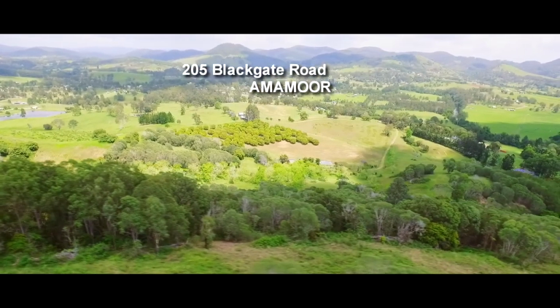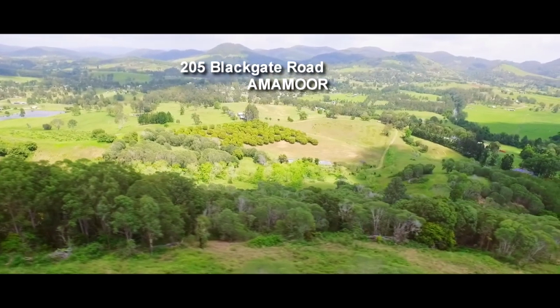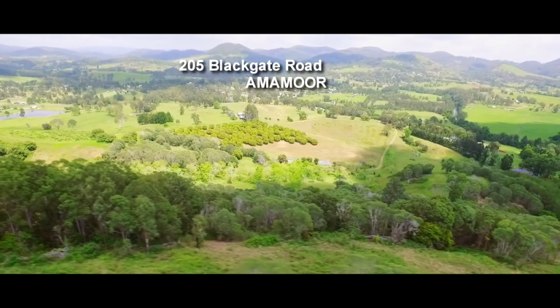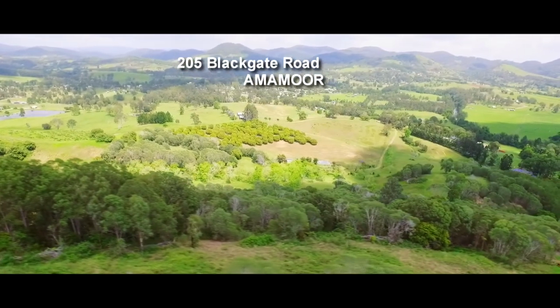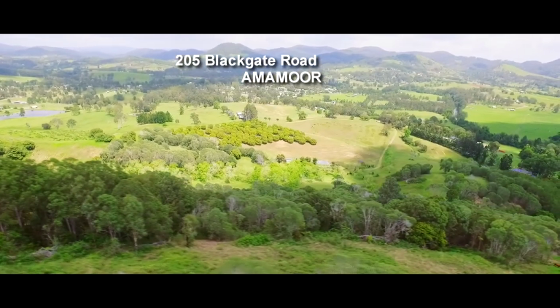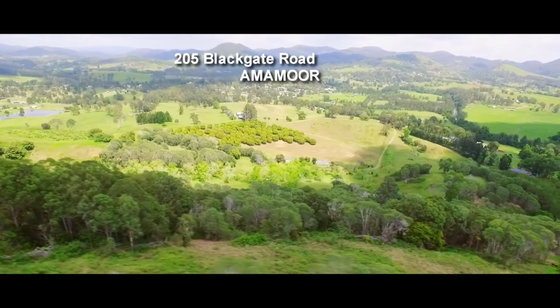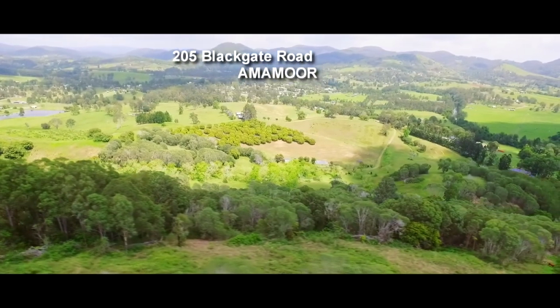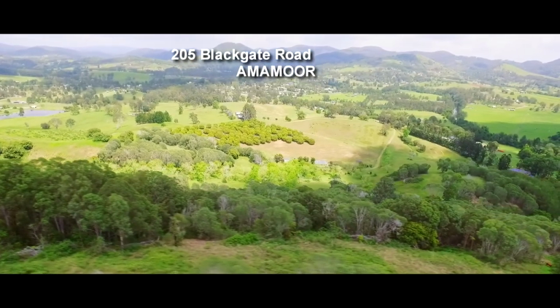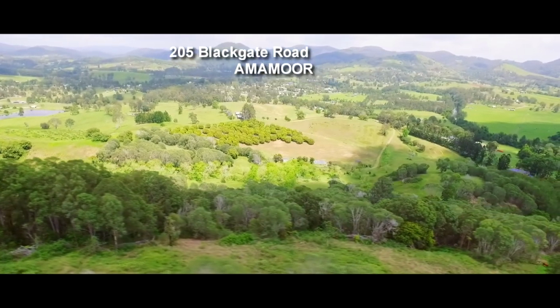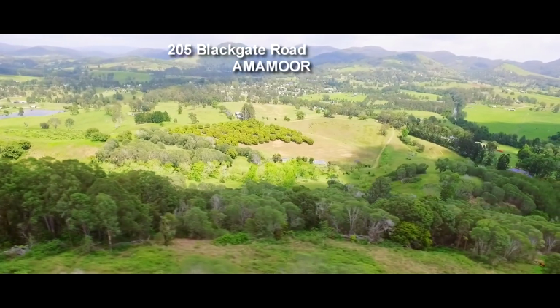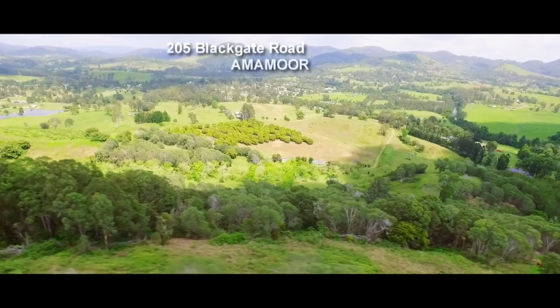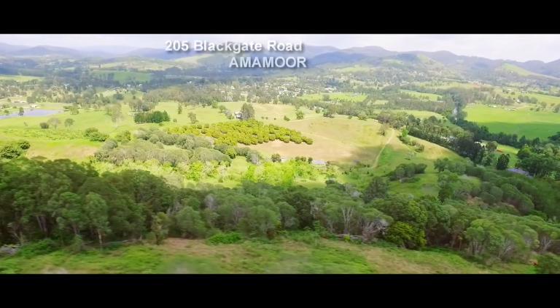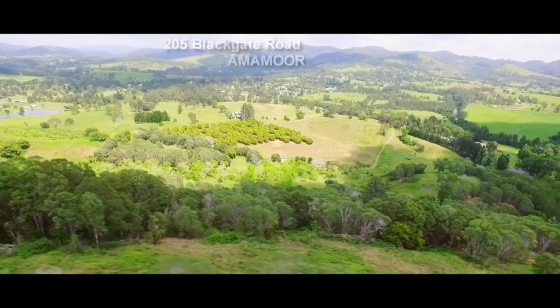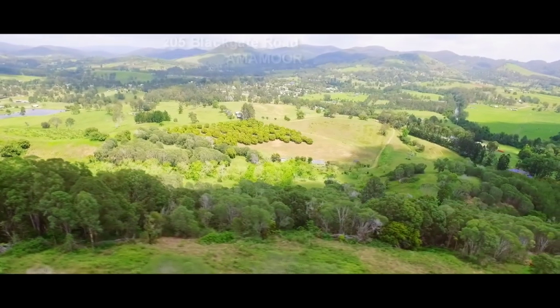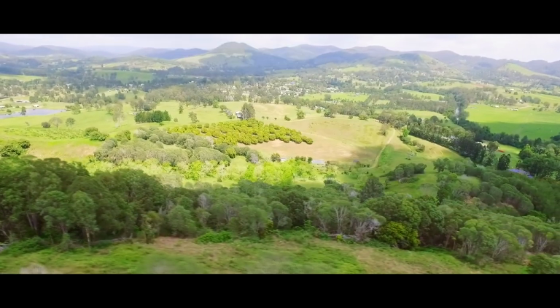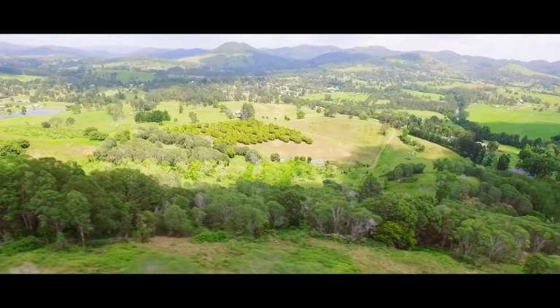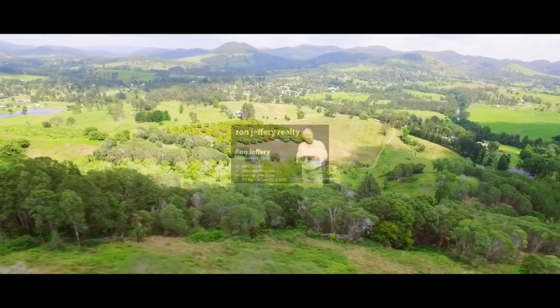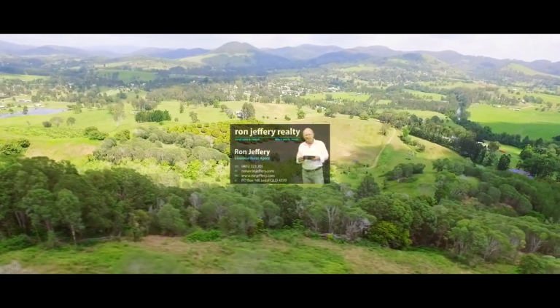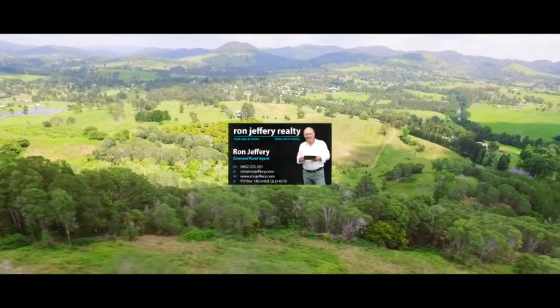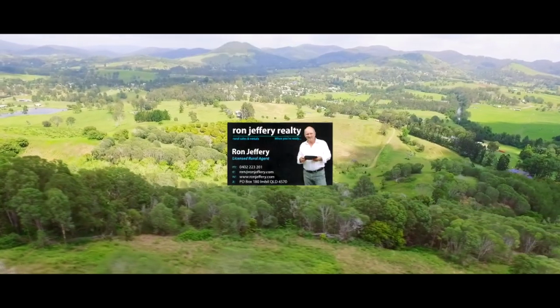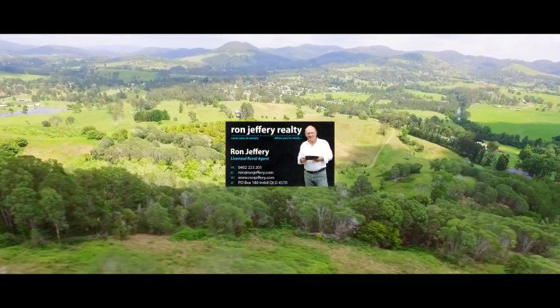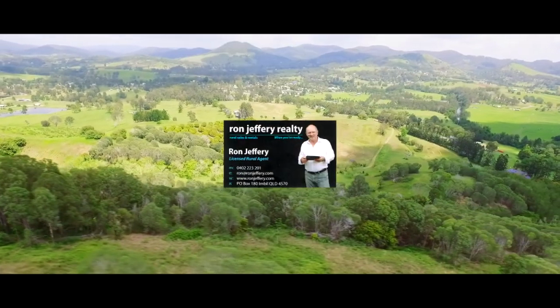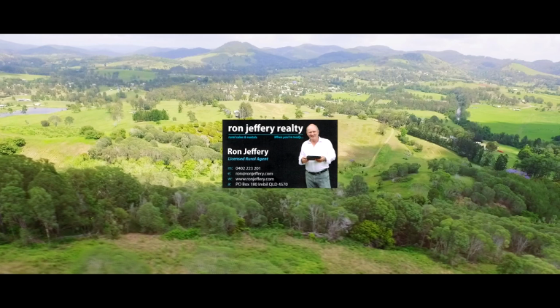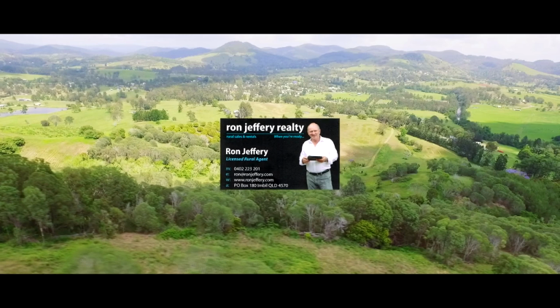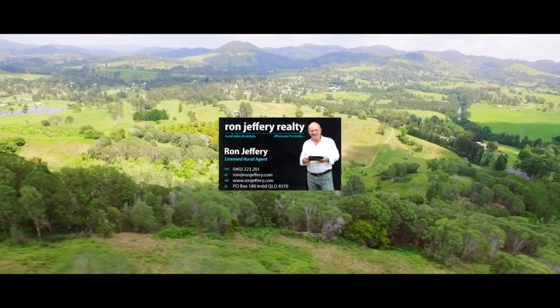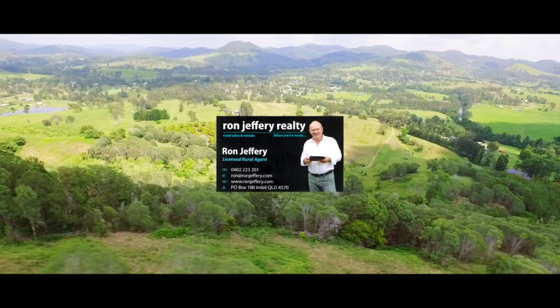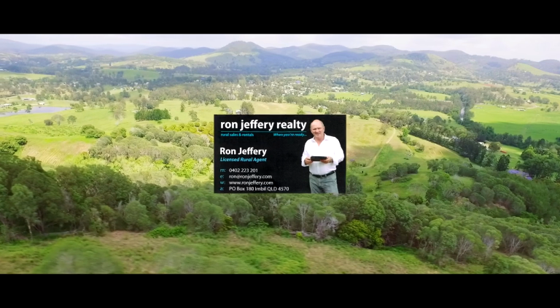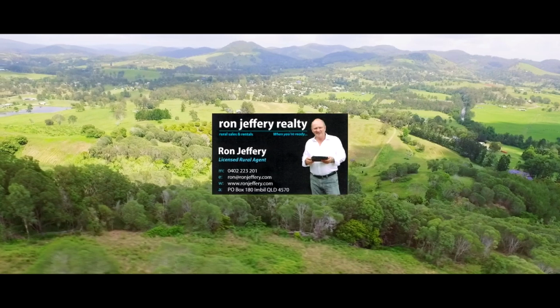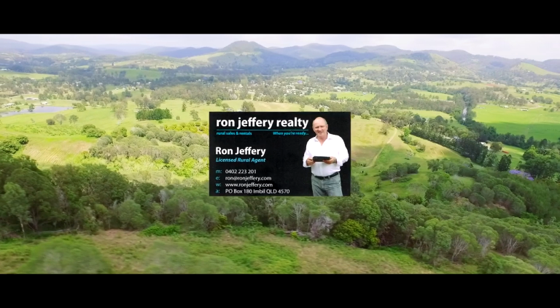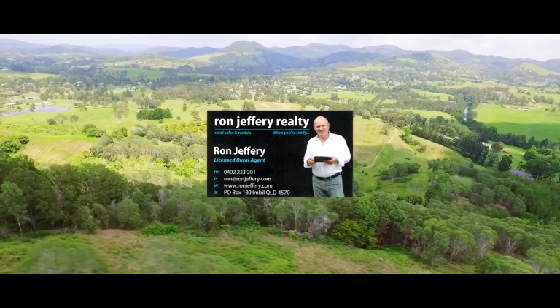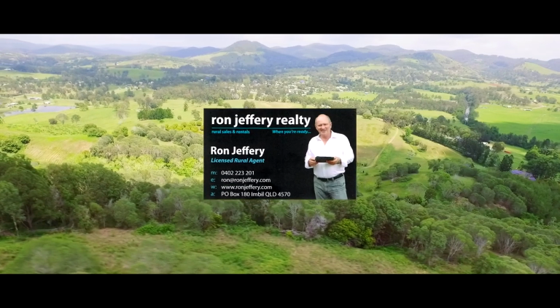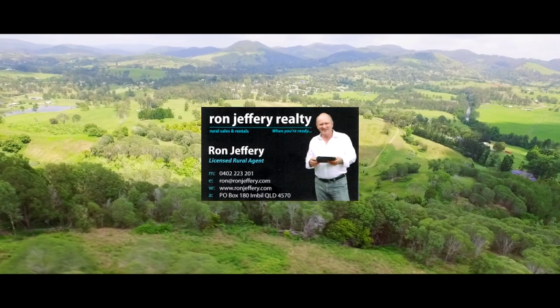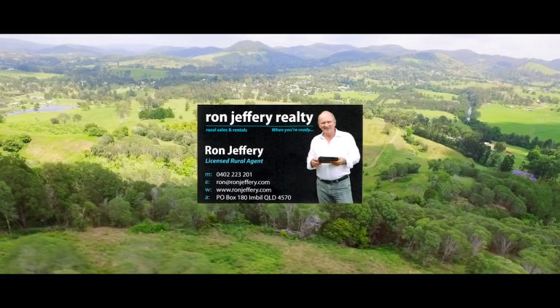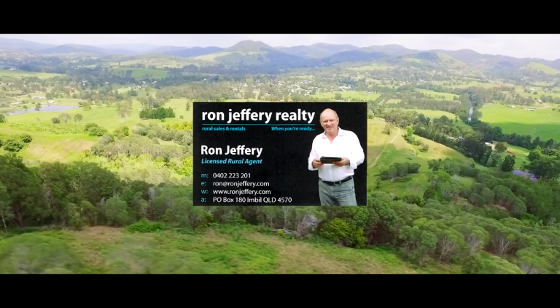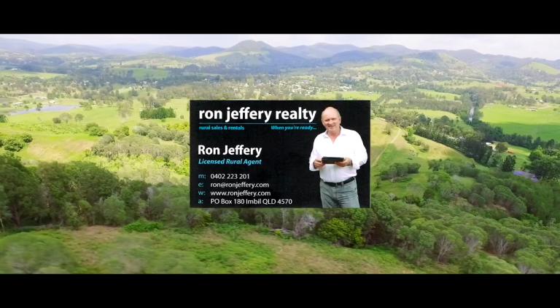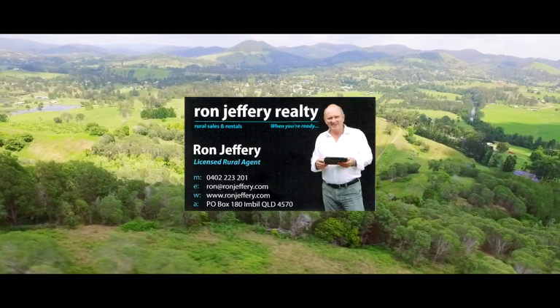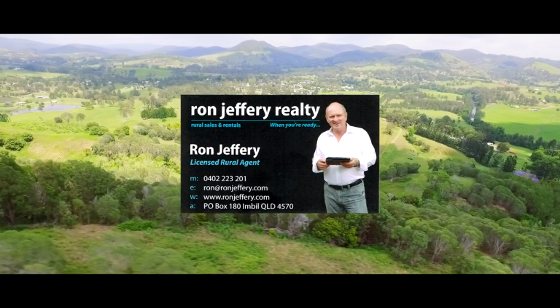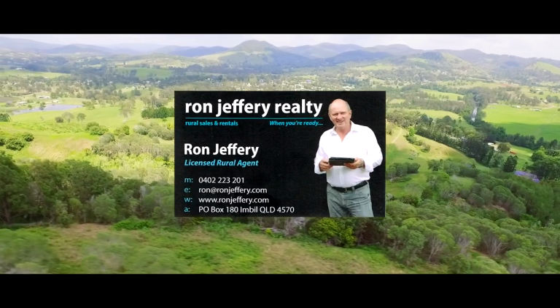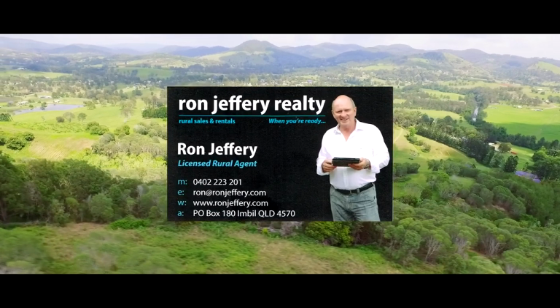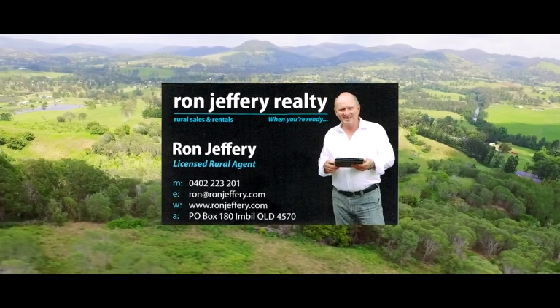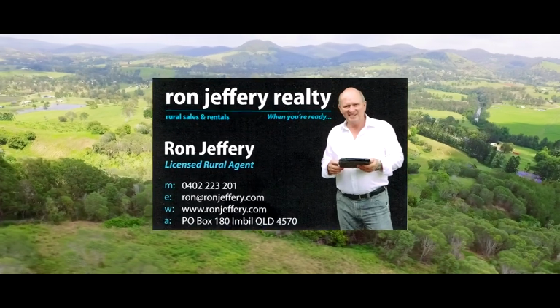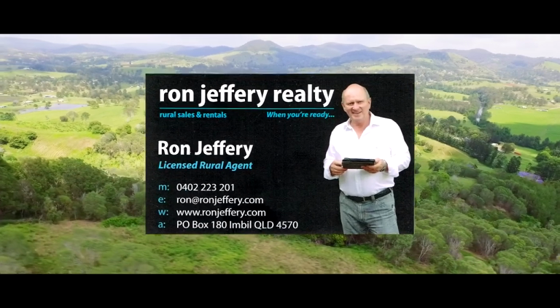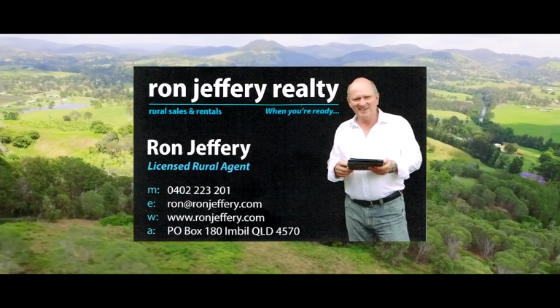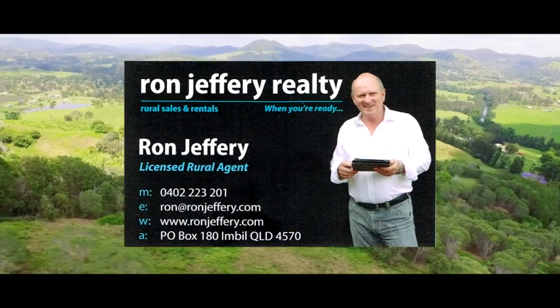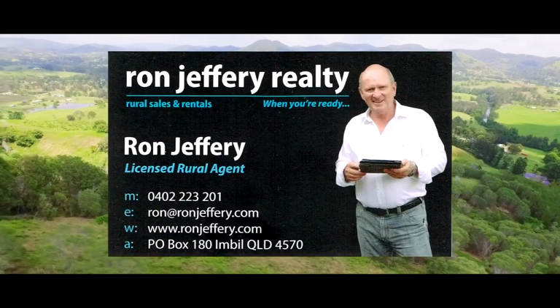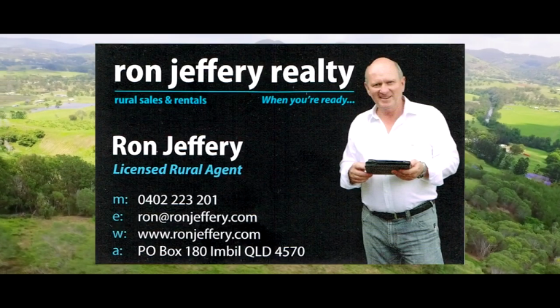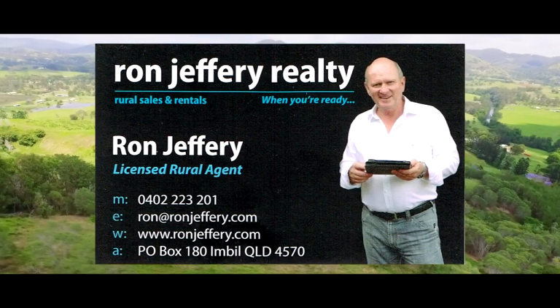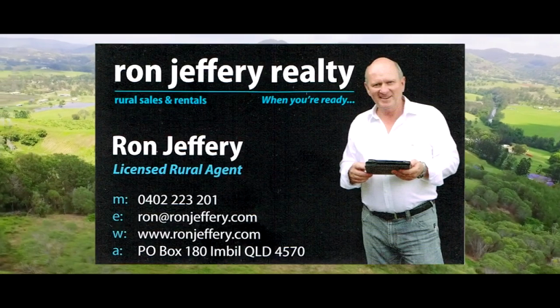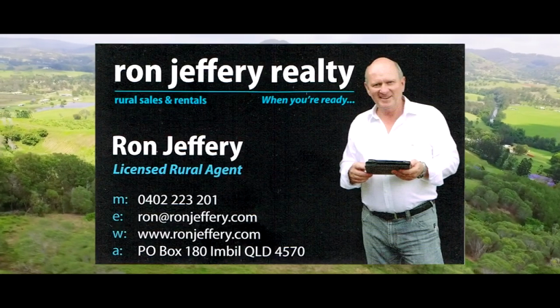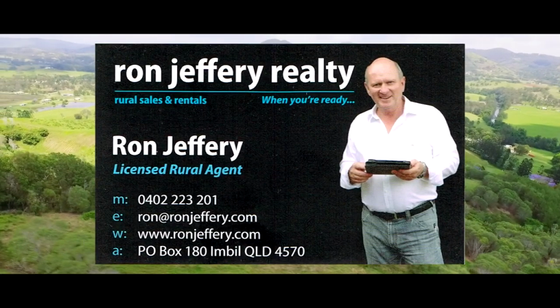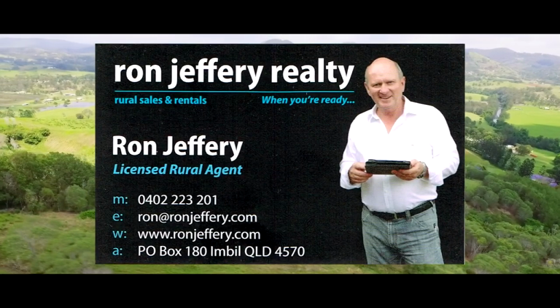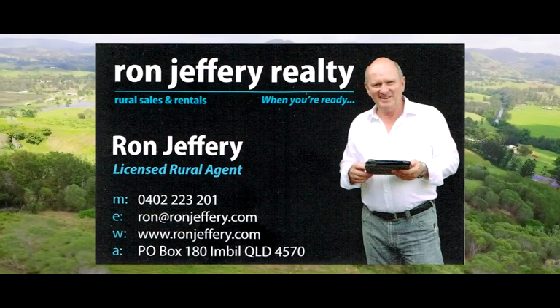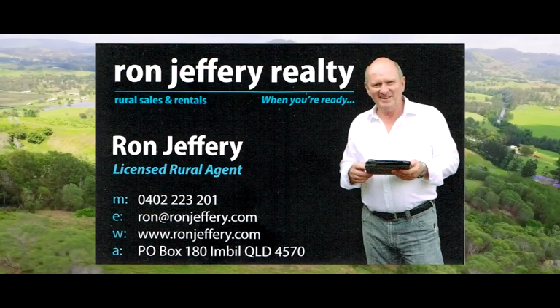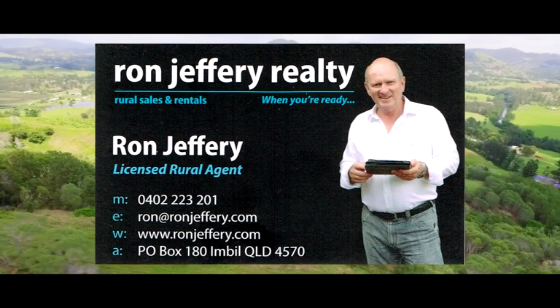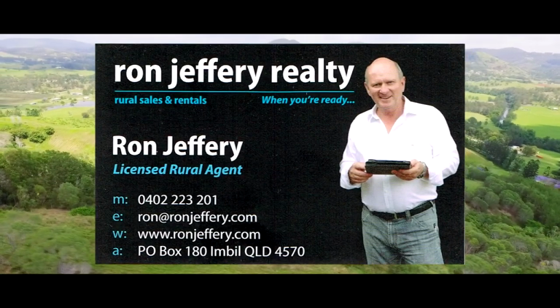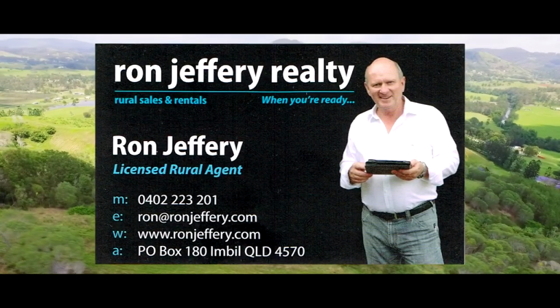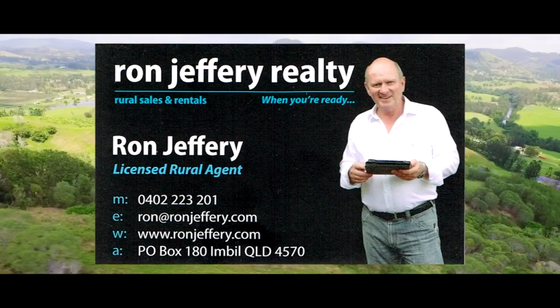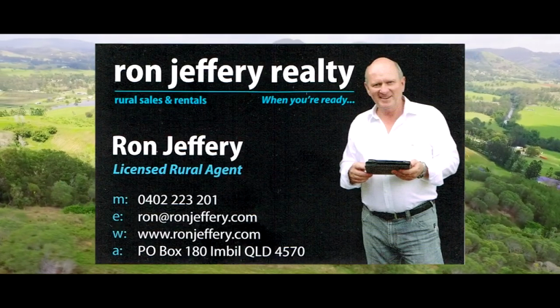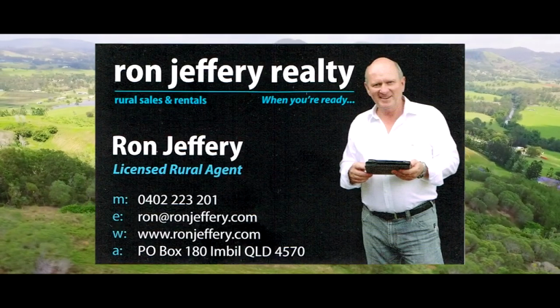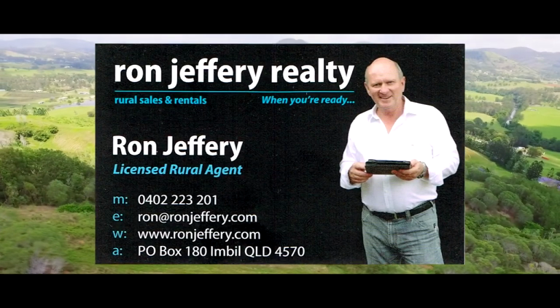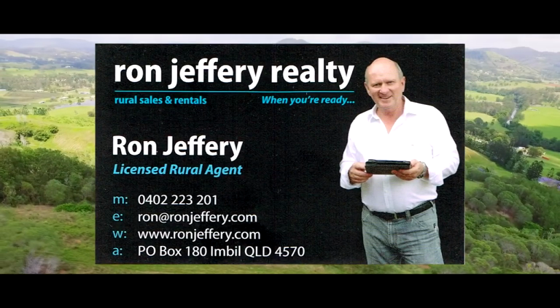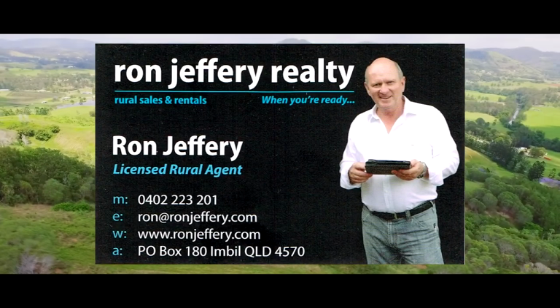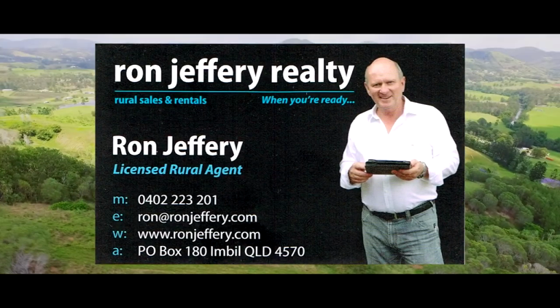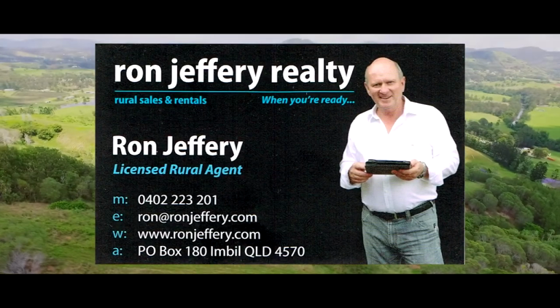Inspections of this Amamoor property can be arranged by contacting the team at Ron Jeffery Realty.